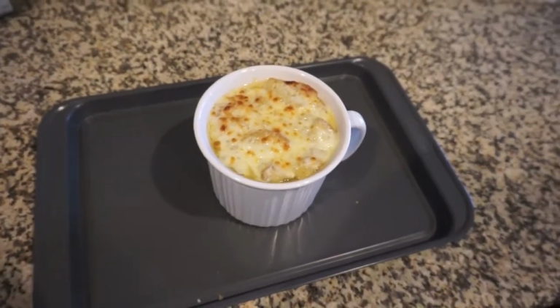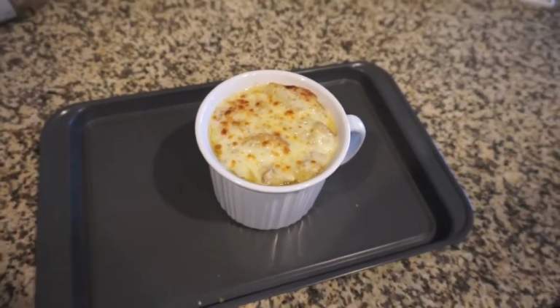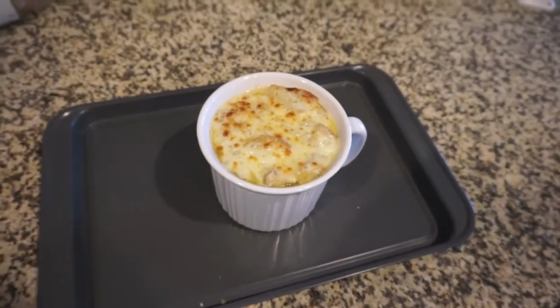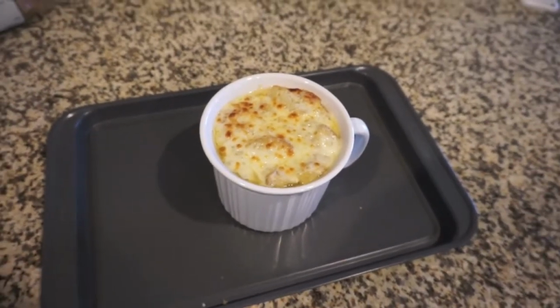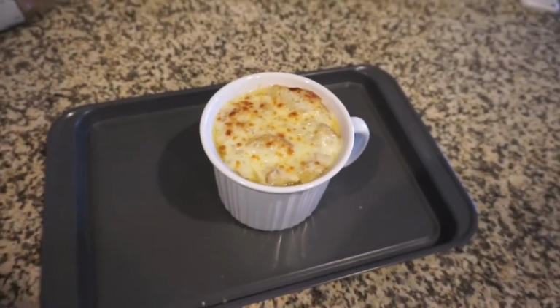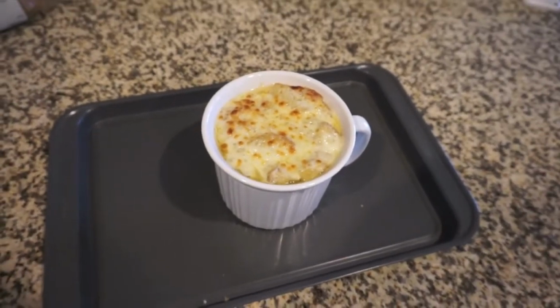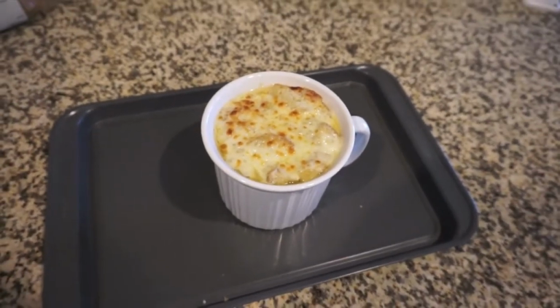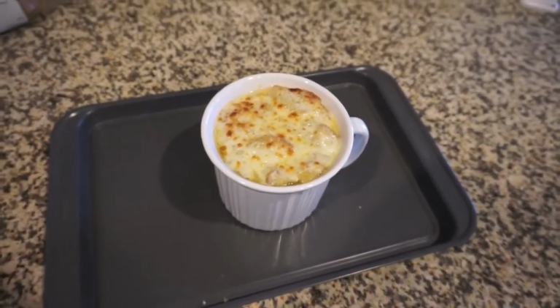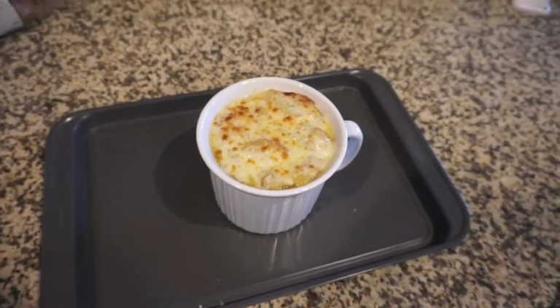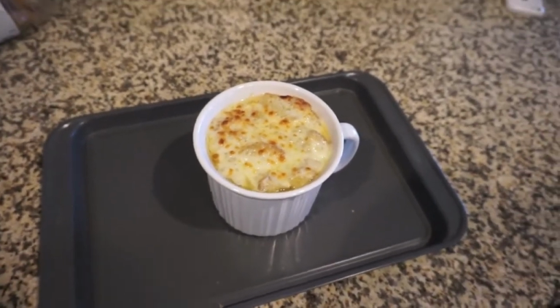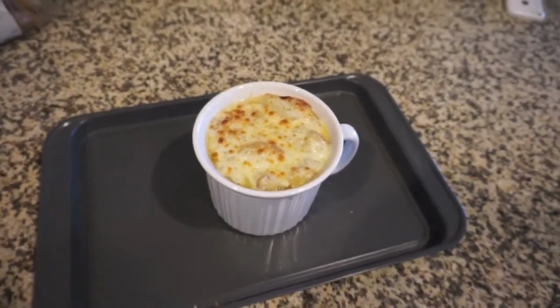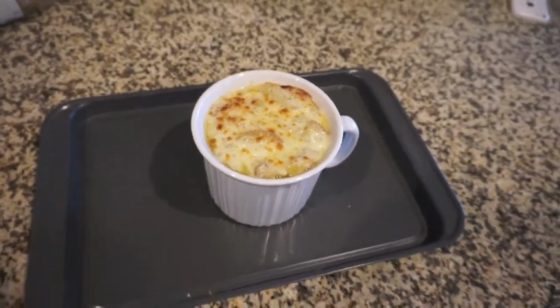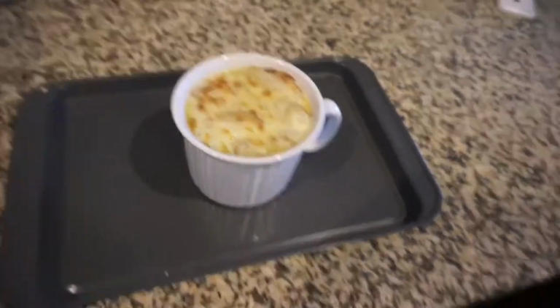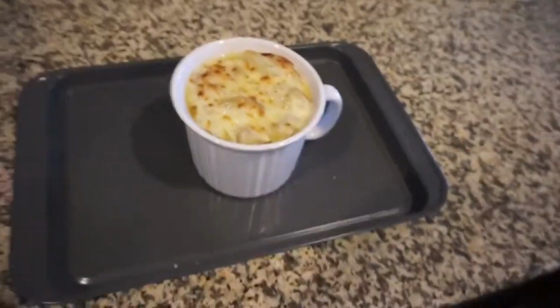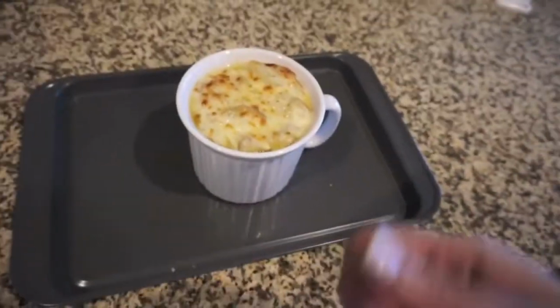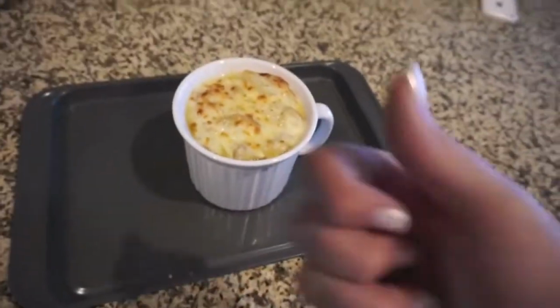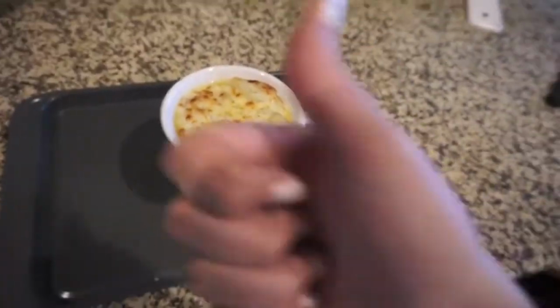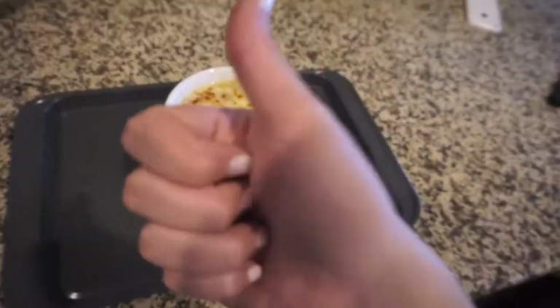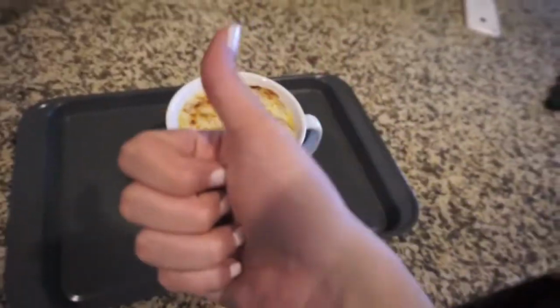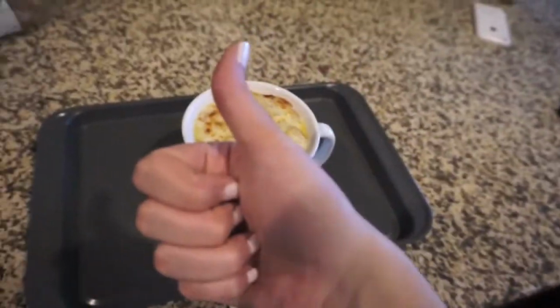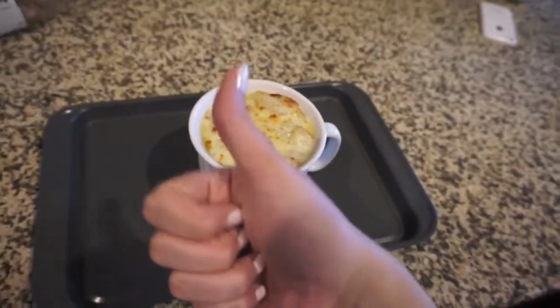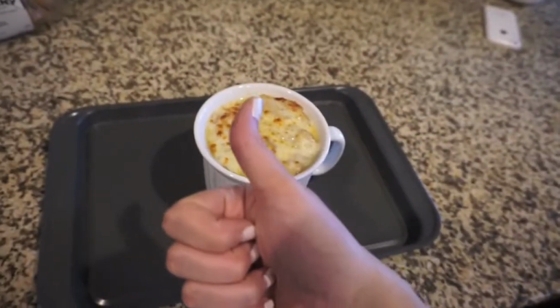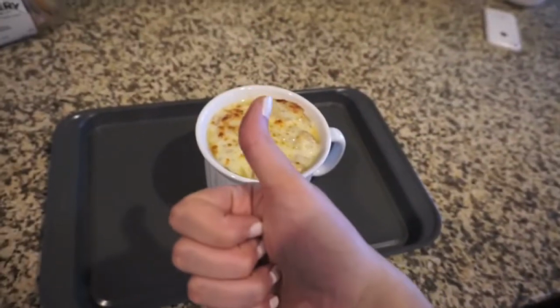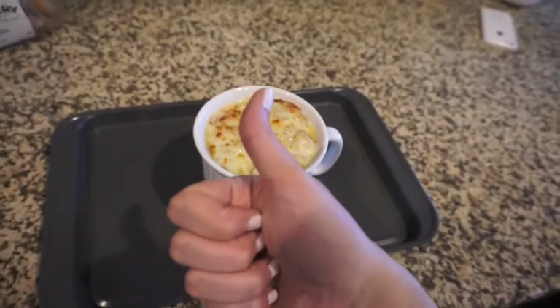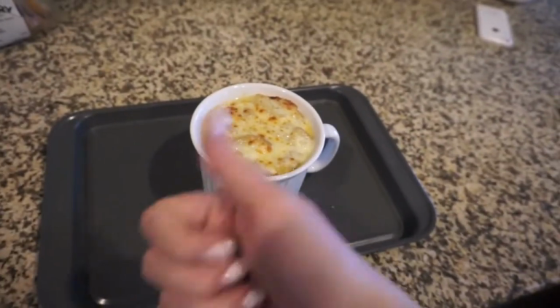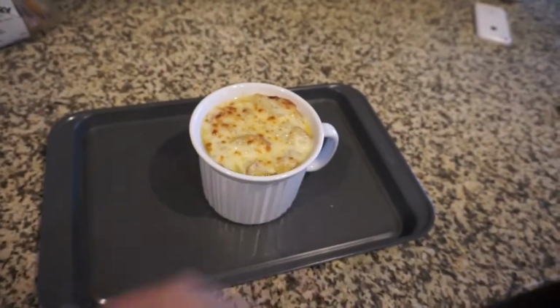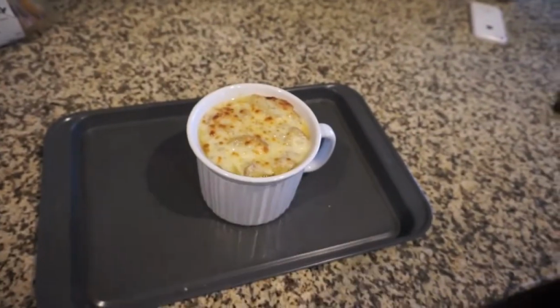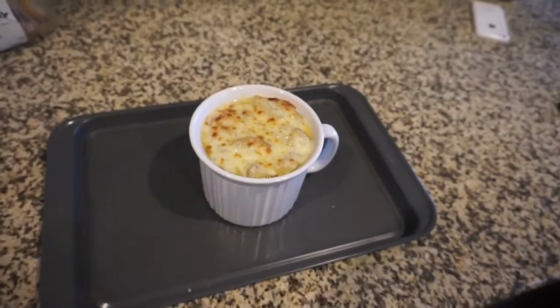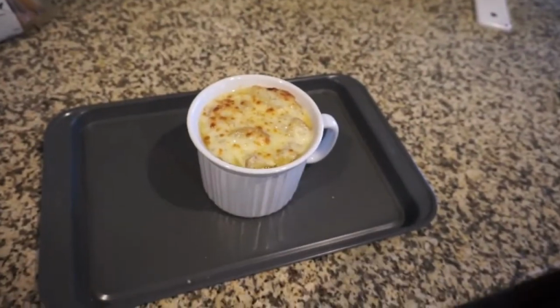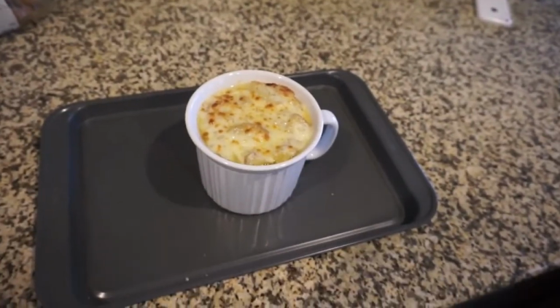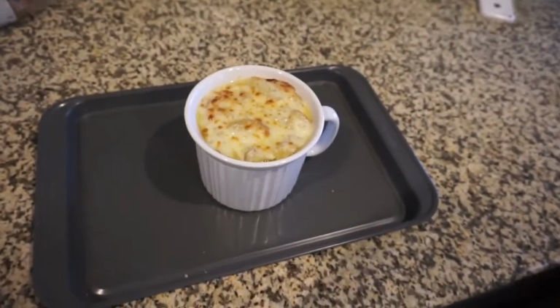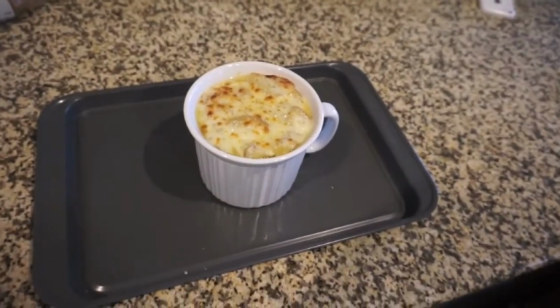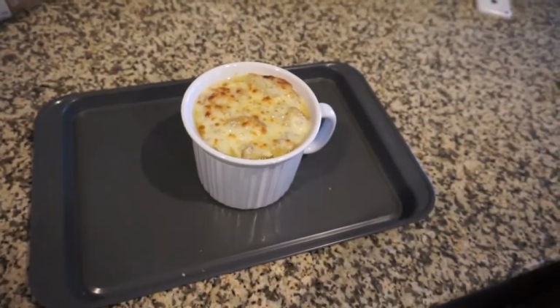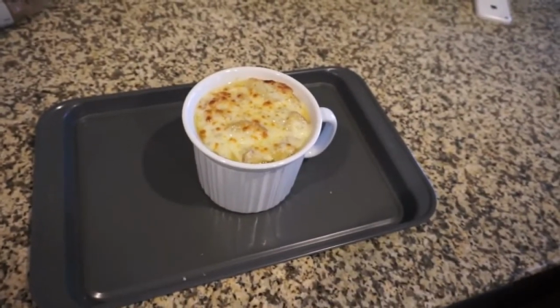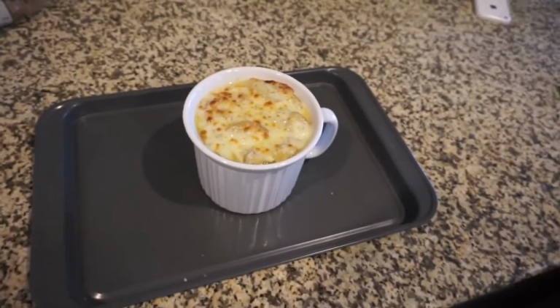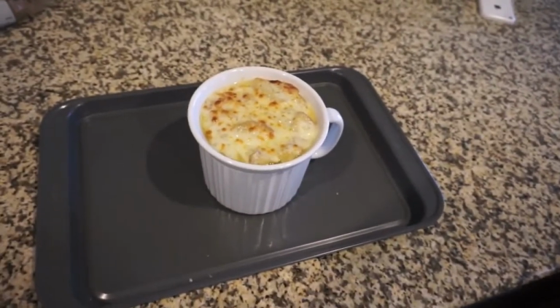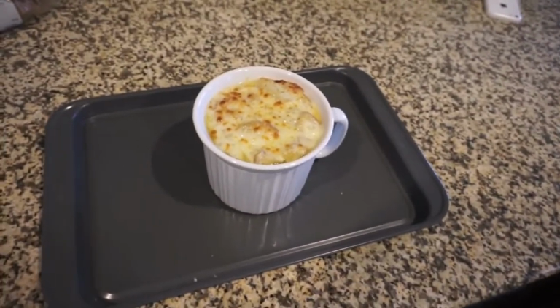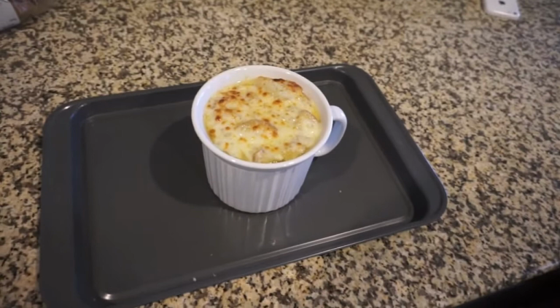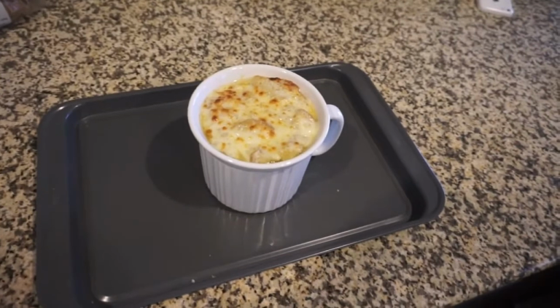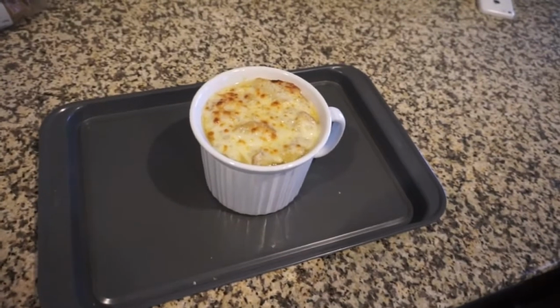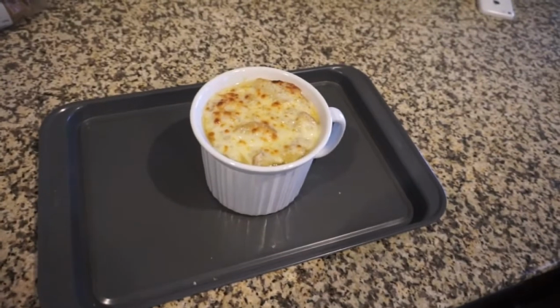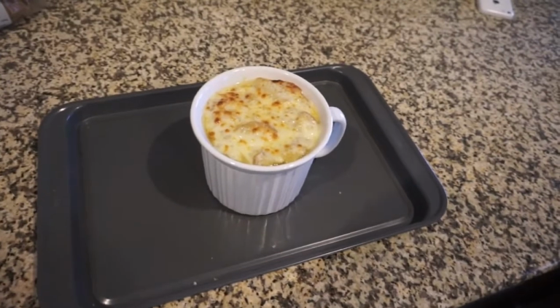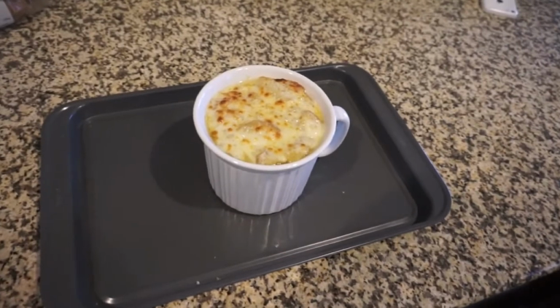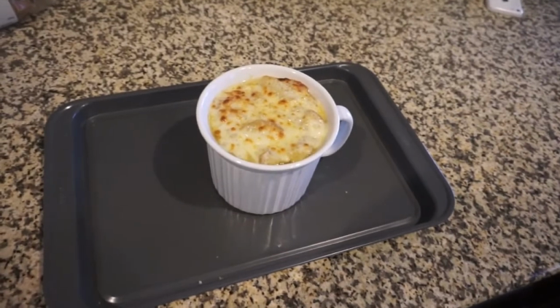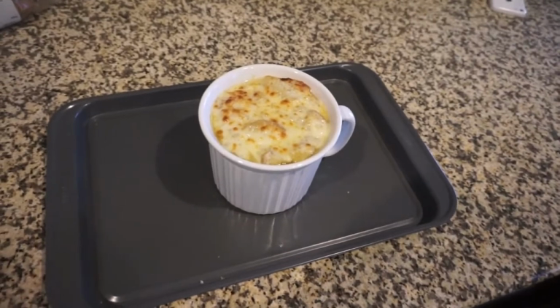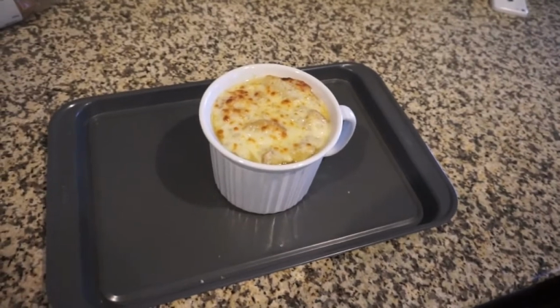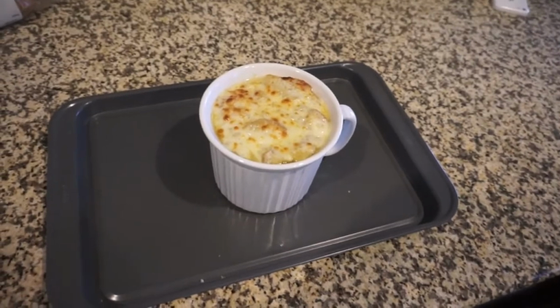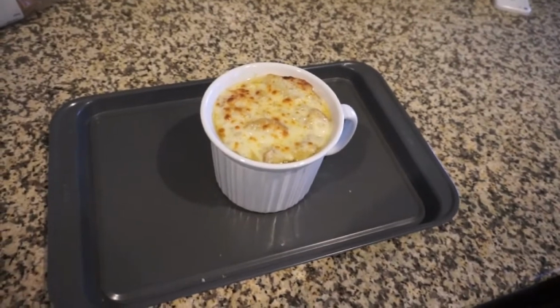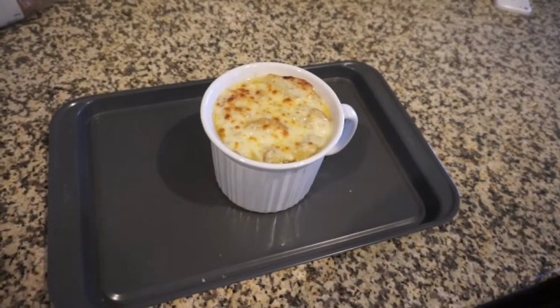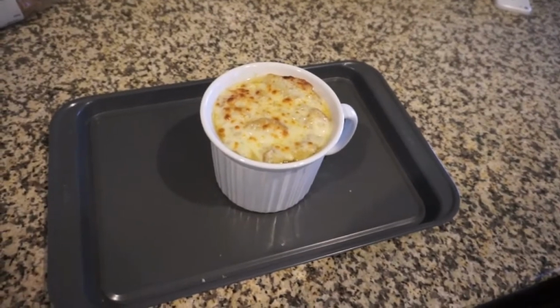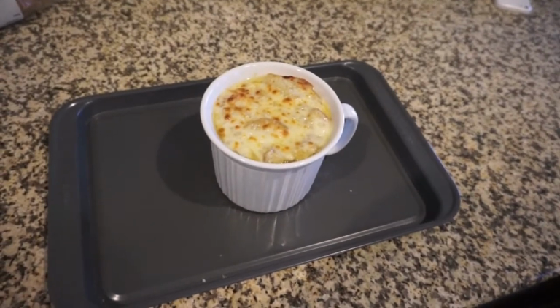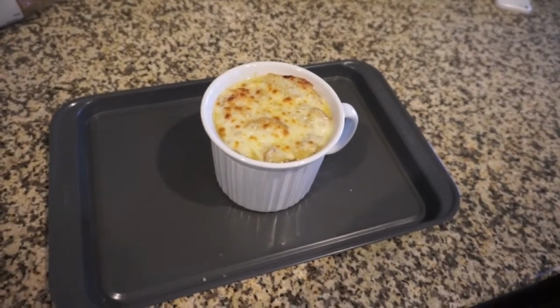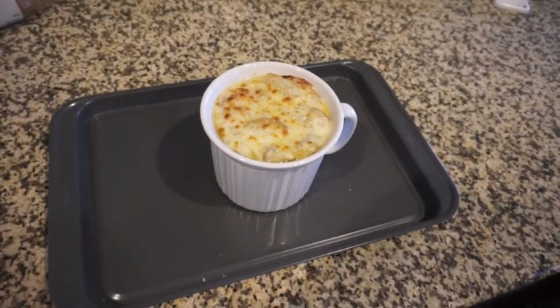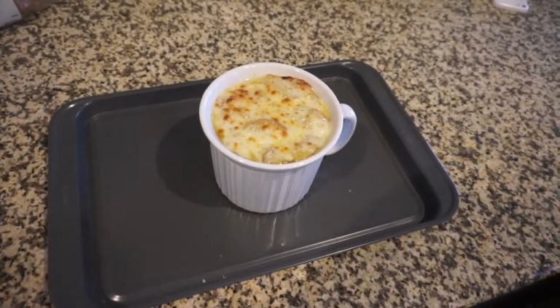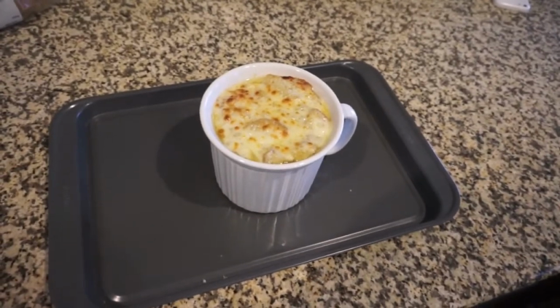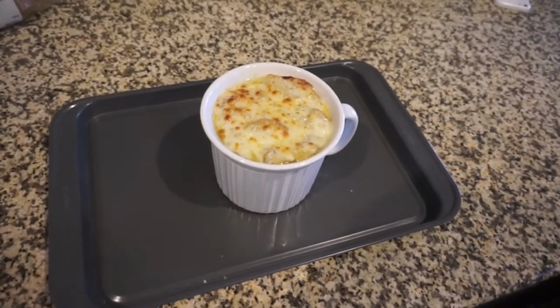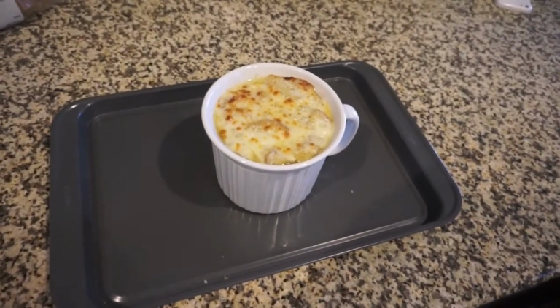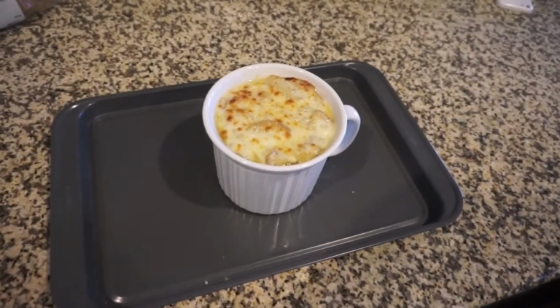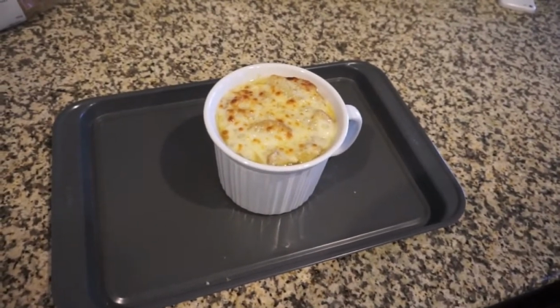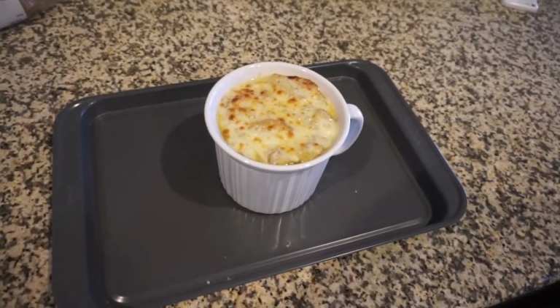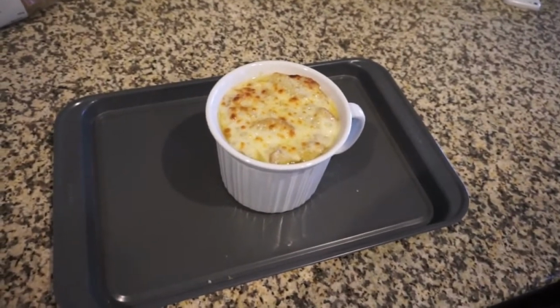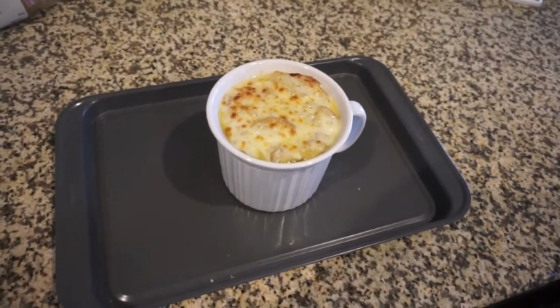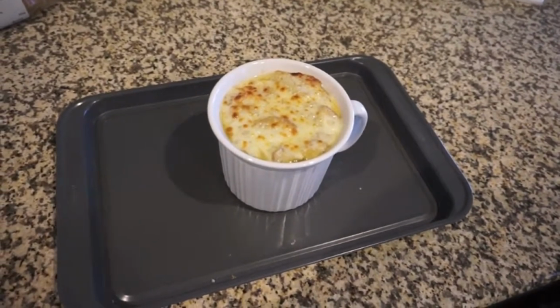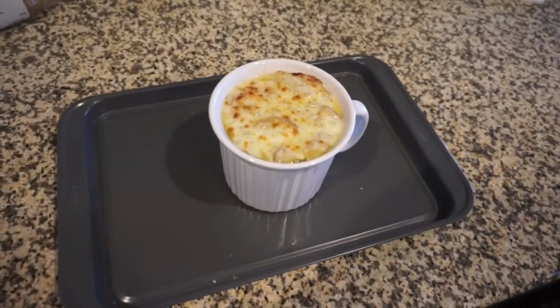I hope you guys enjoyed this video. Give me a thumbs up if you like these Instant Pot videos, and I will catch you next time. Thanks for watching. Bye!